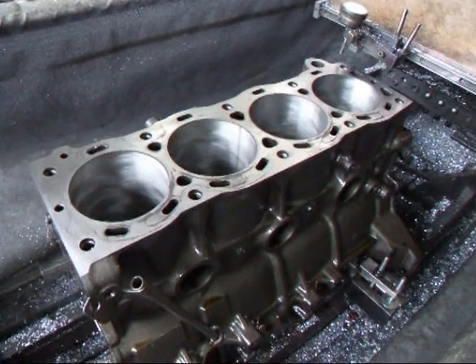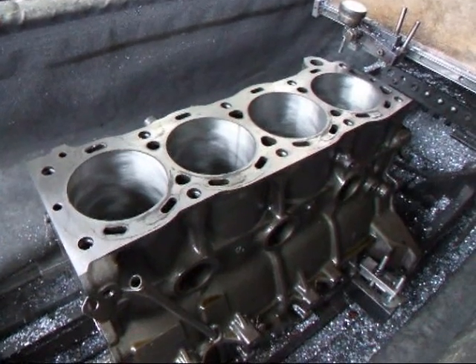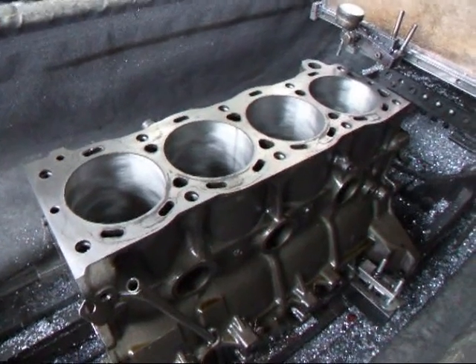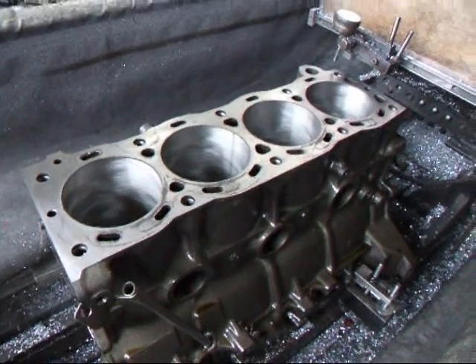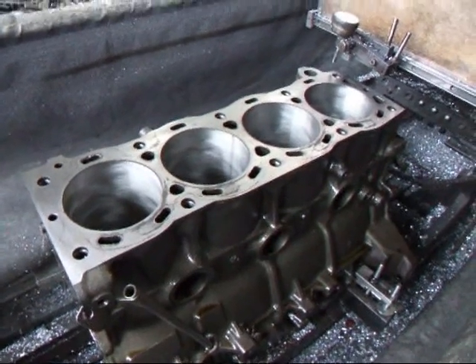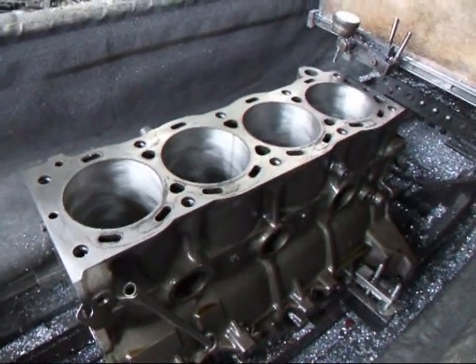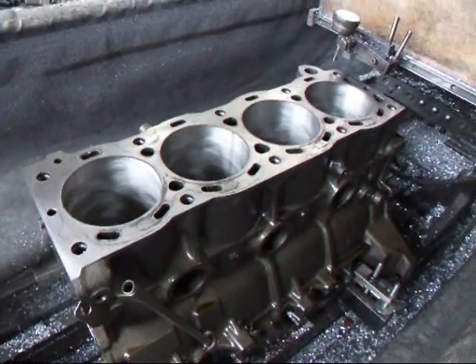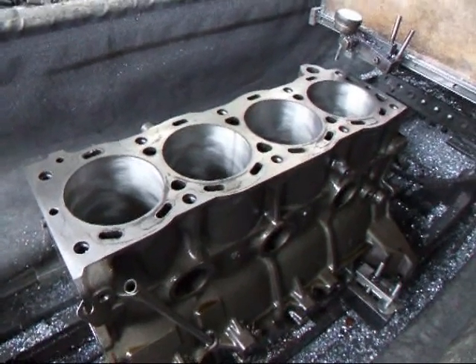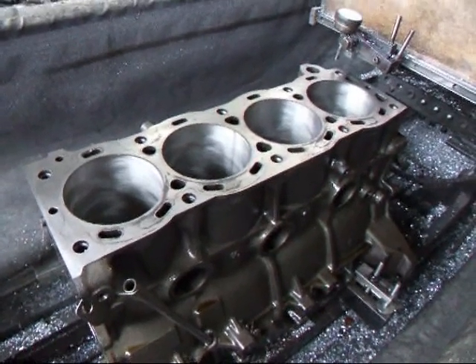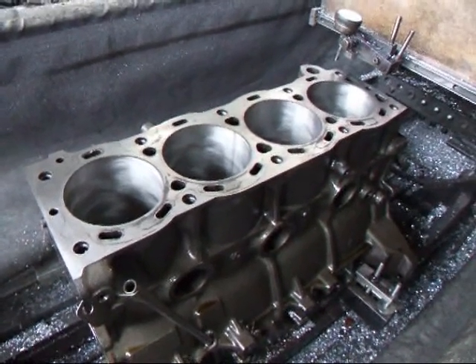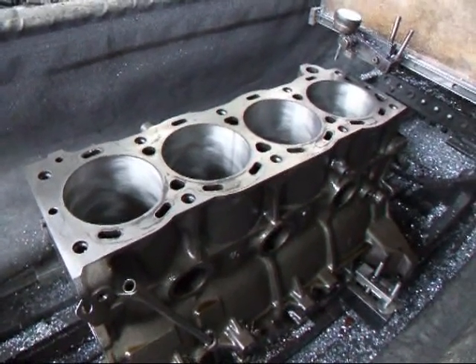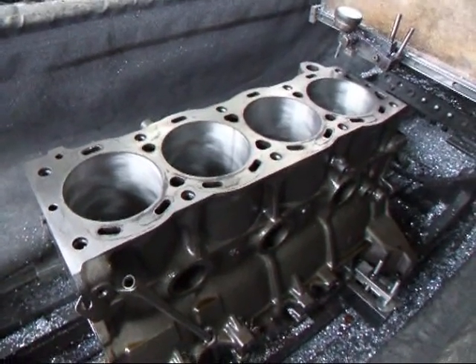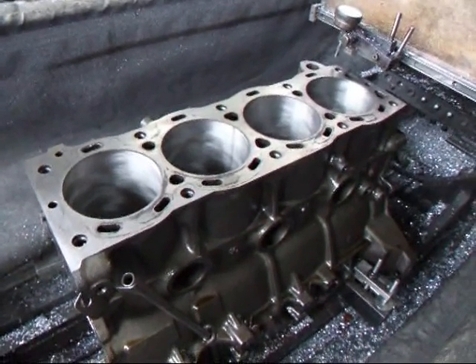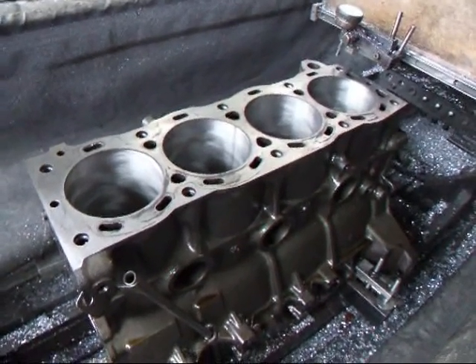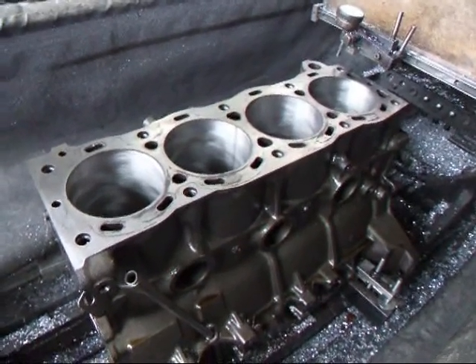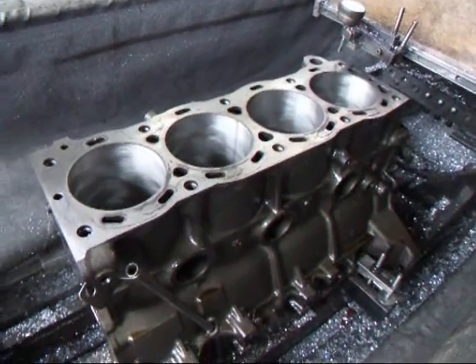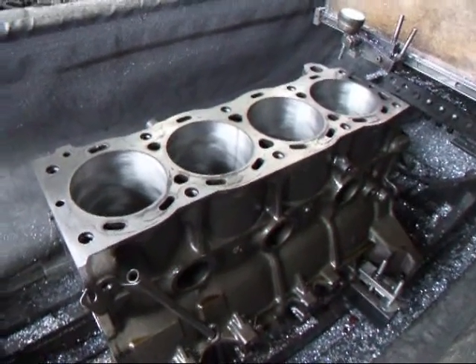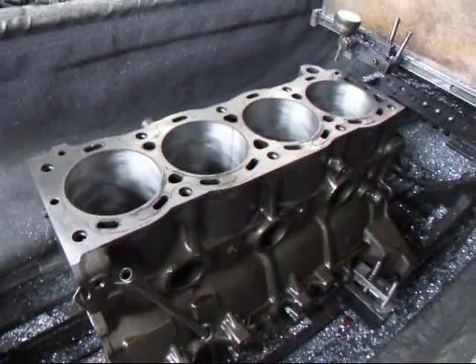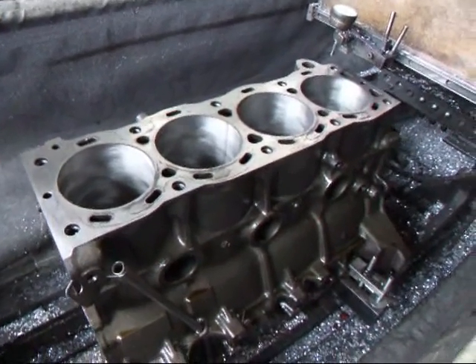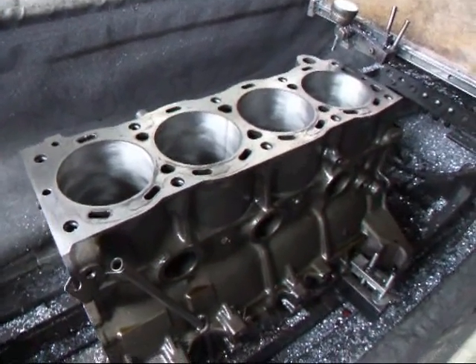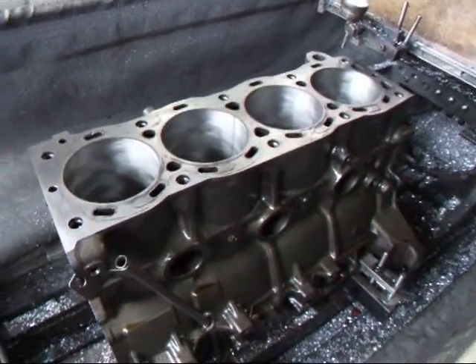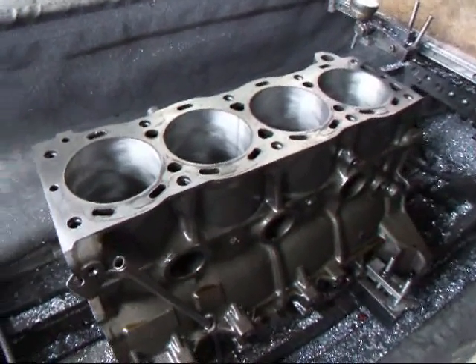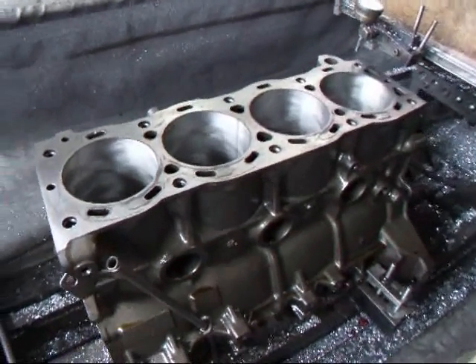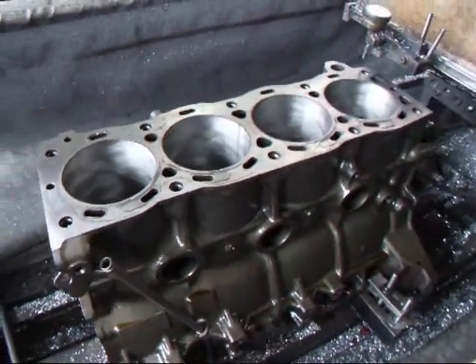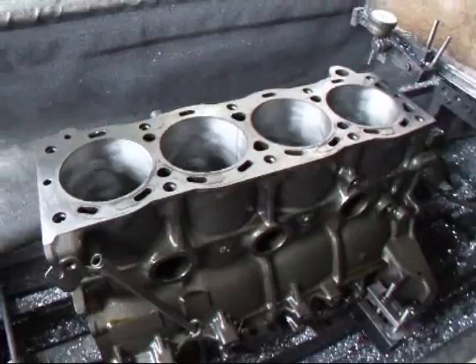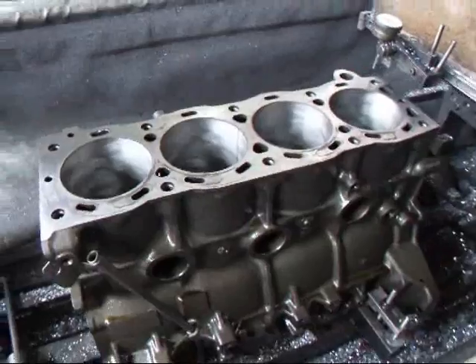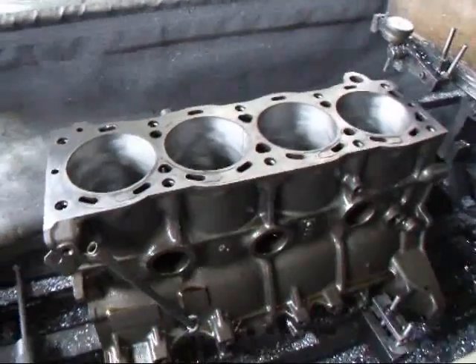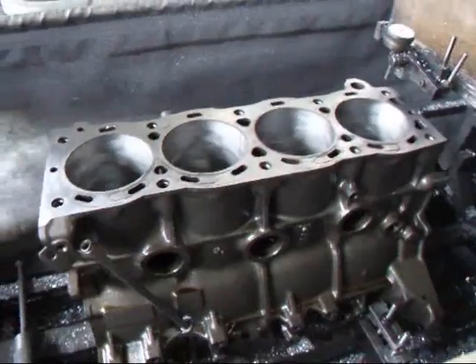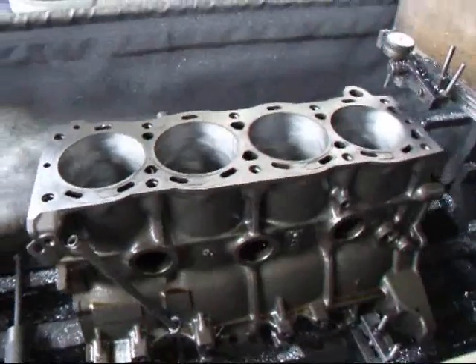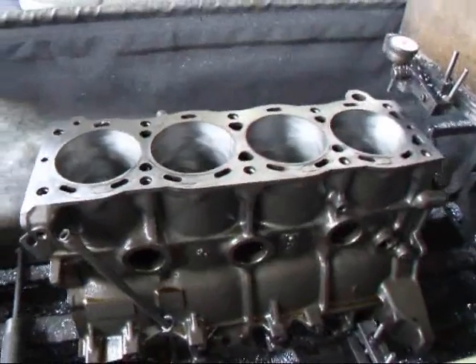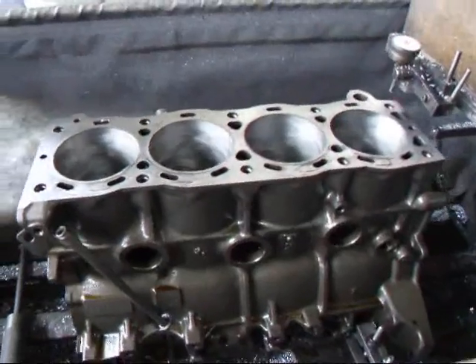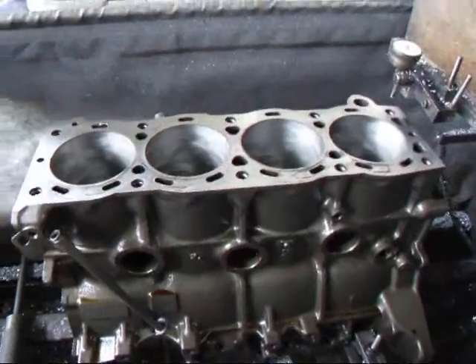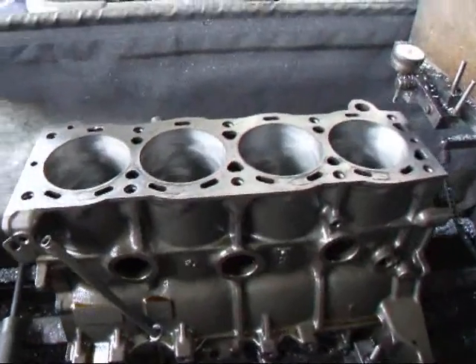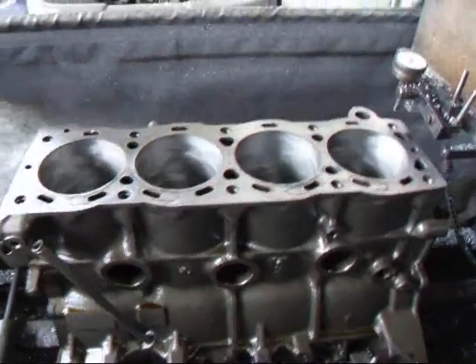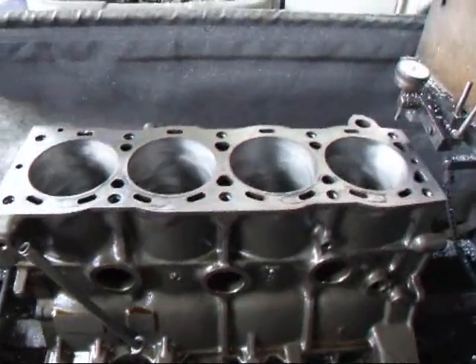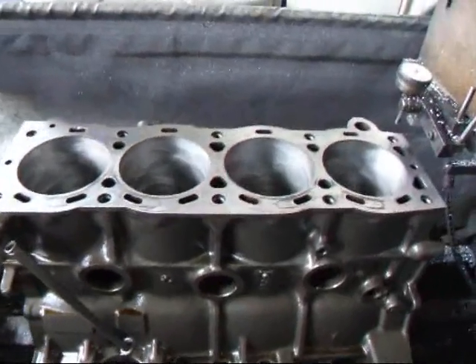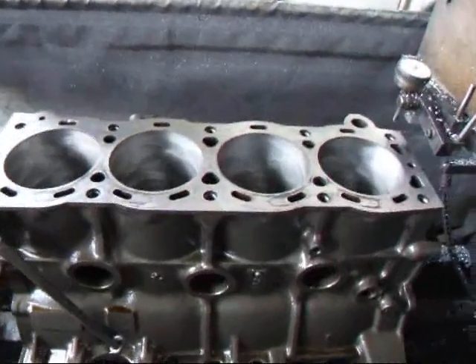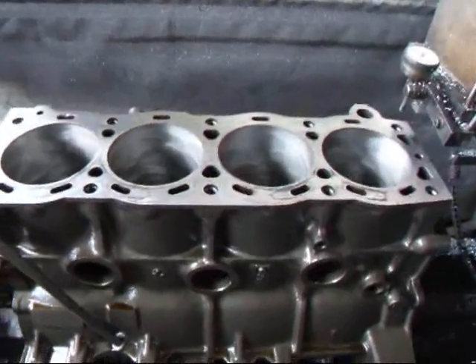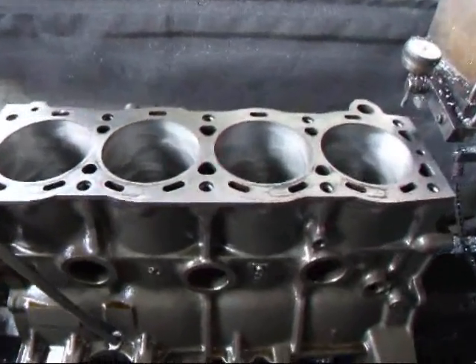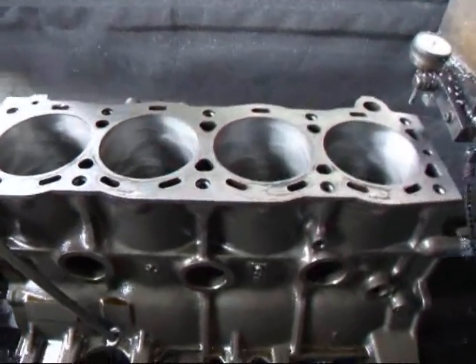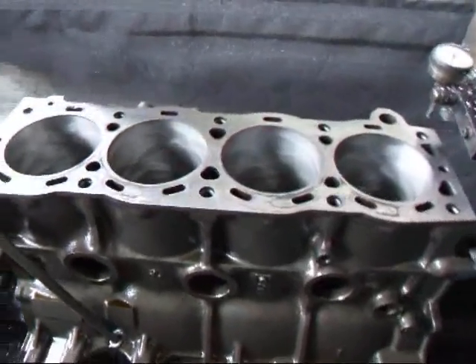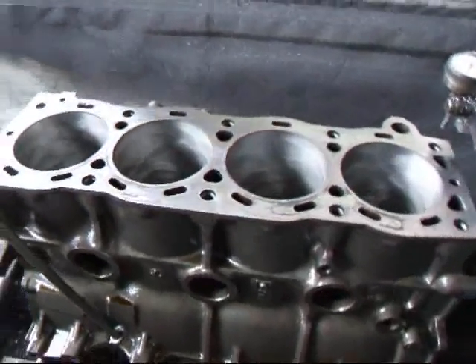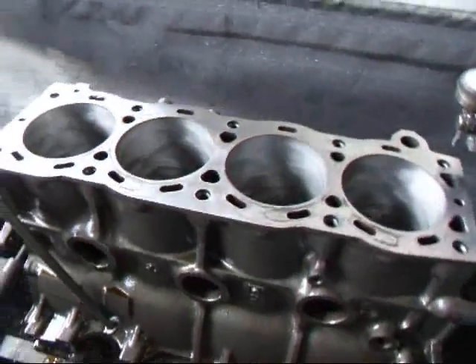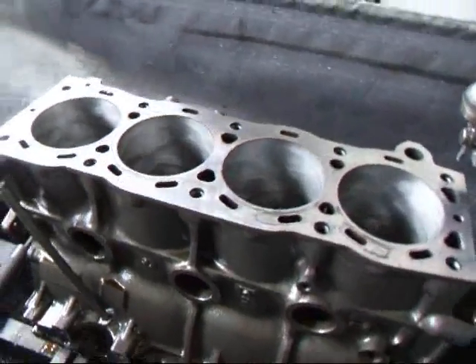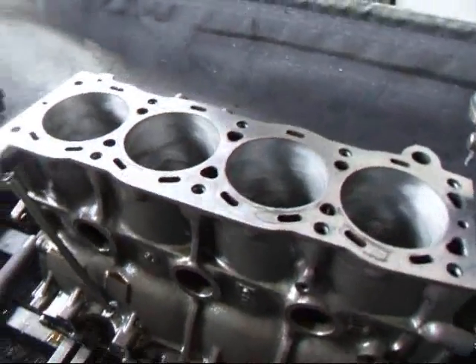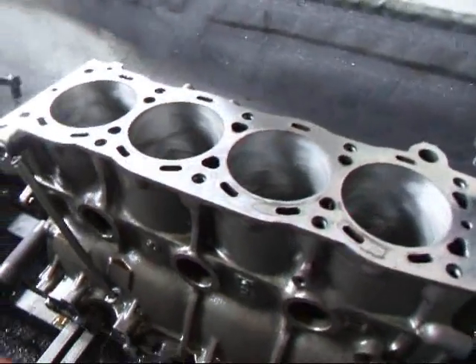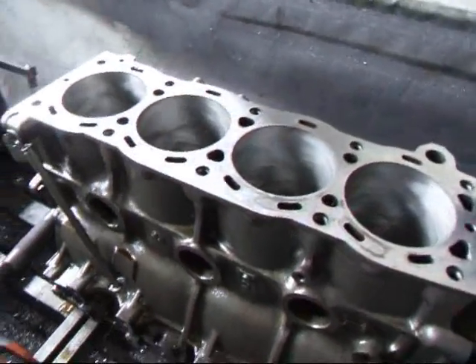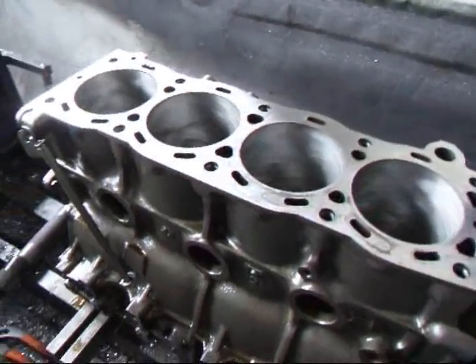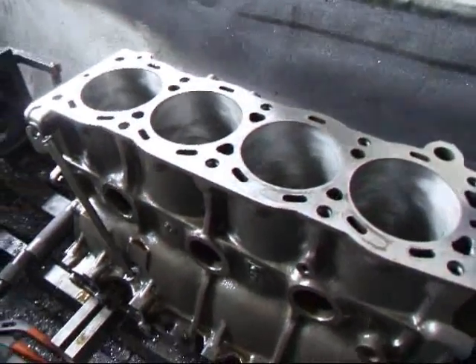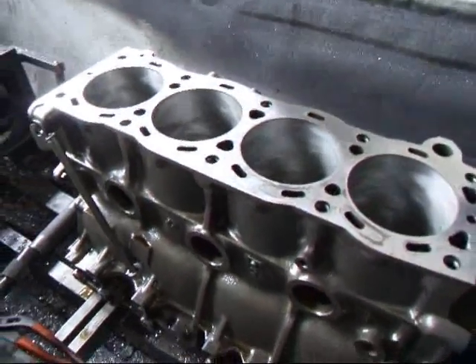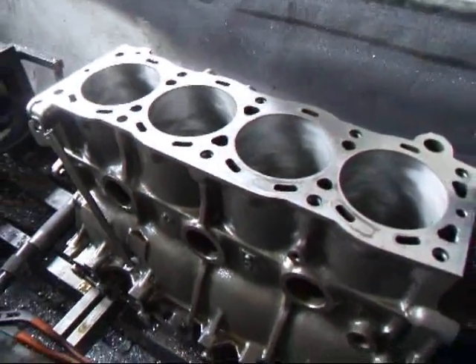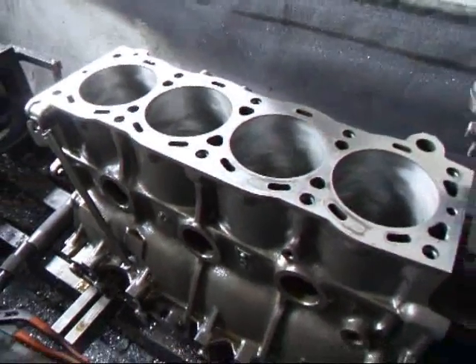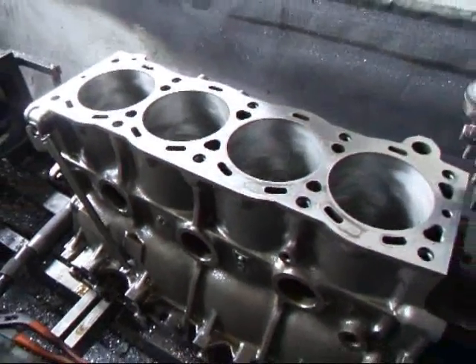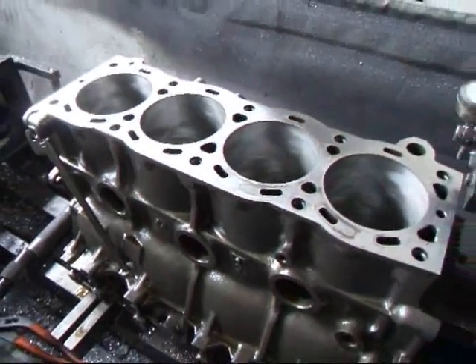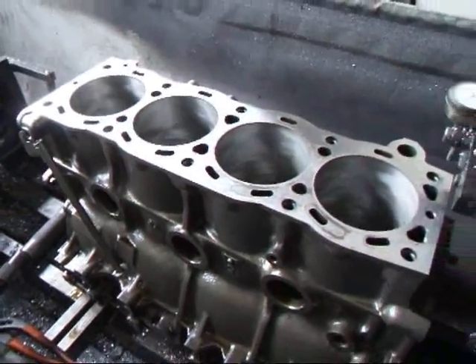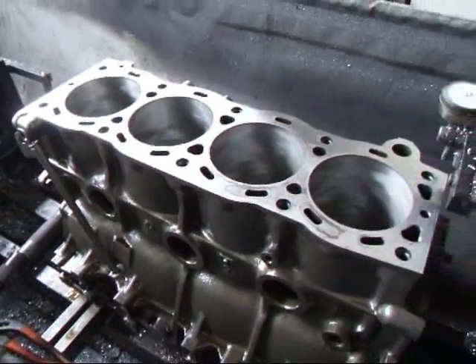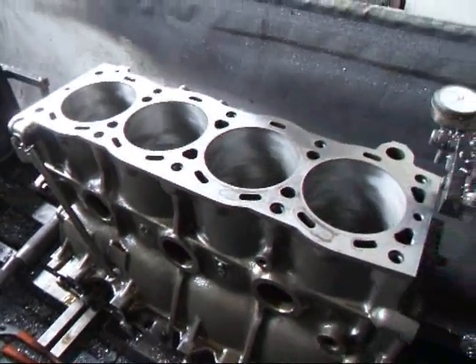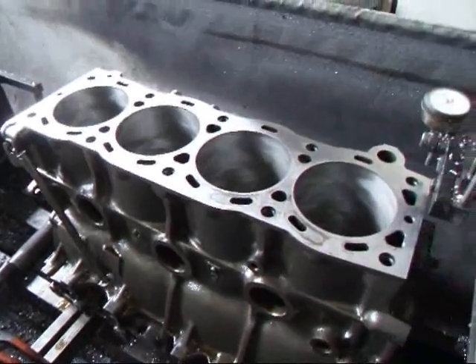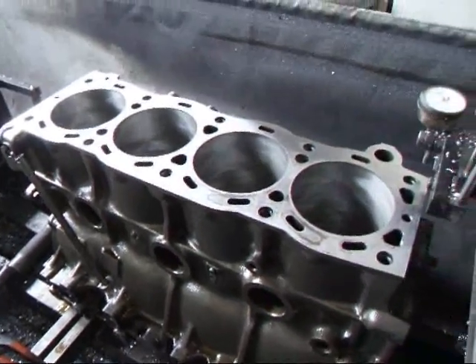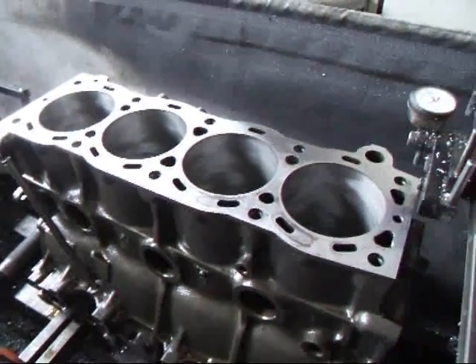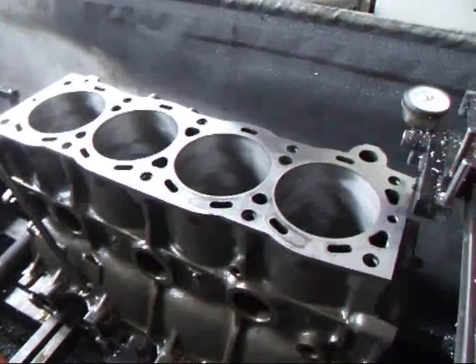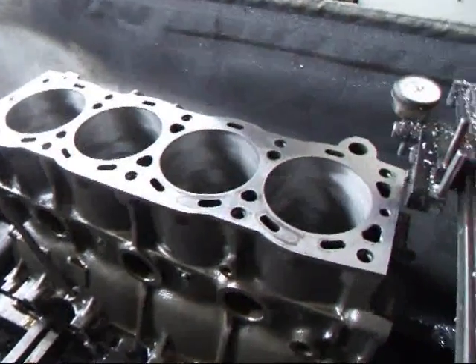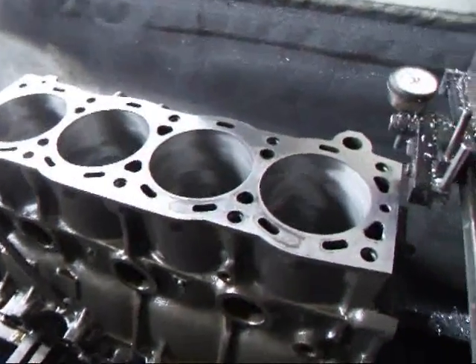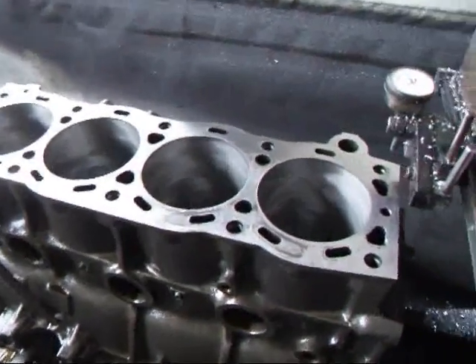Hi, it's John from Costa Mesa R&D. Today we have a little 22R Toyota cylinder block in the resurfacing machine.